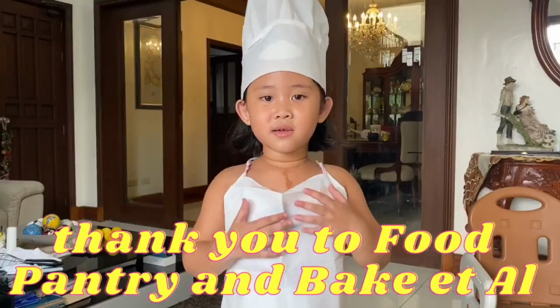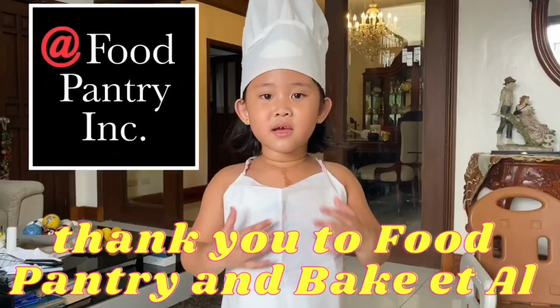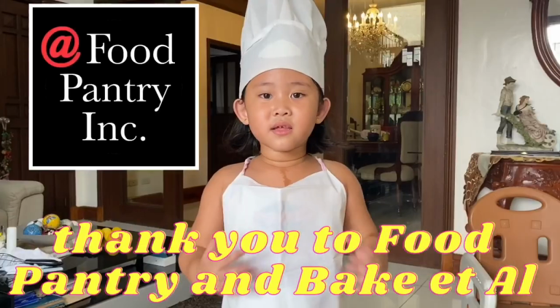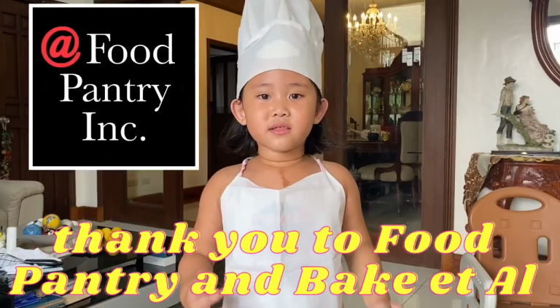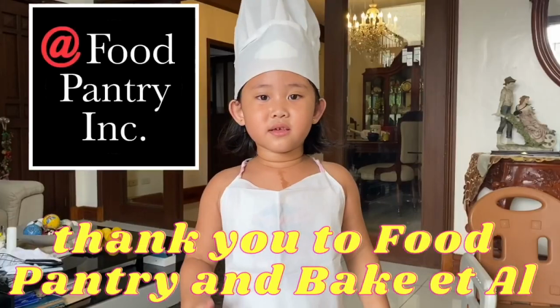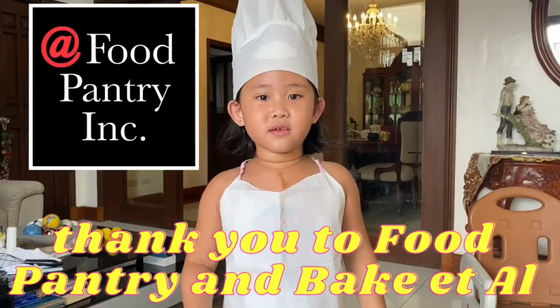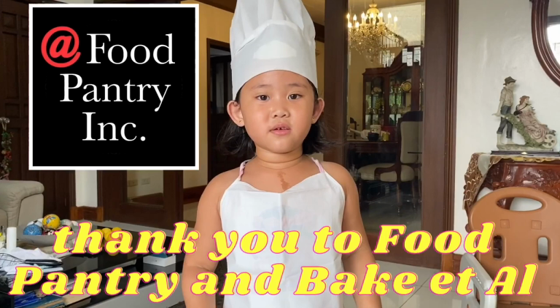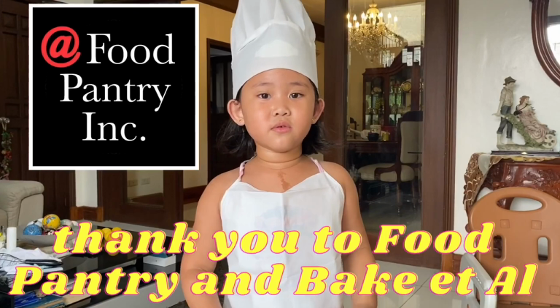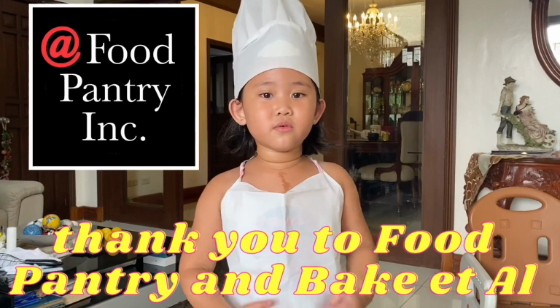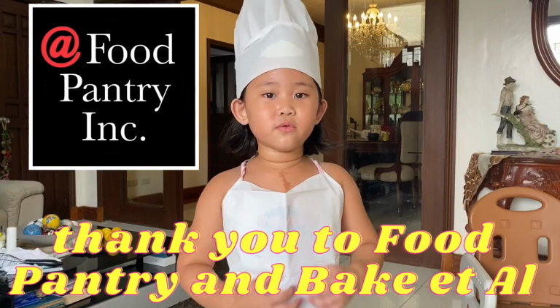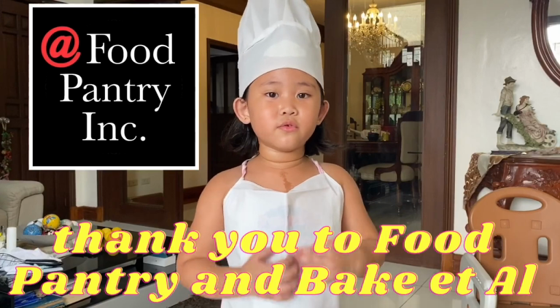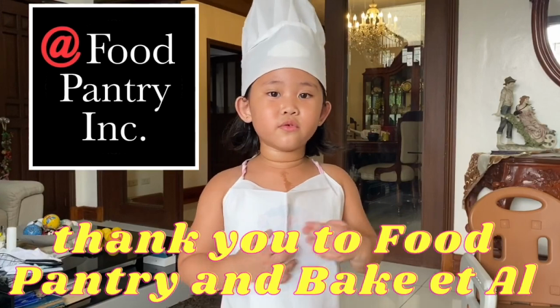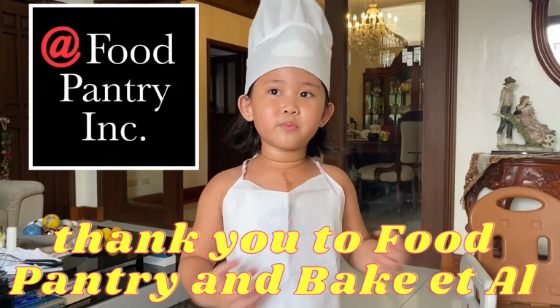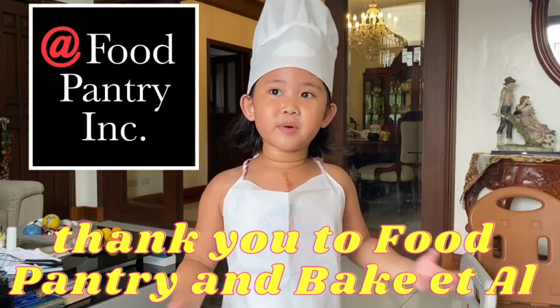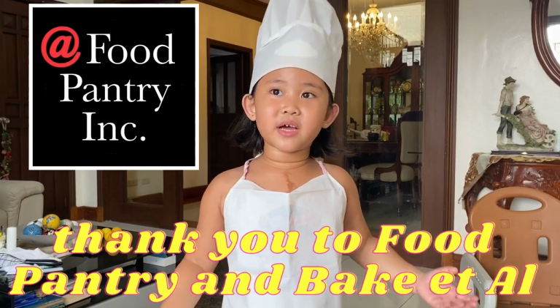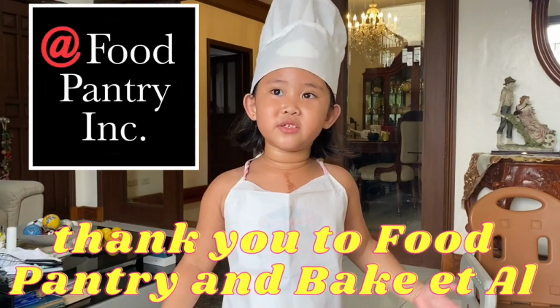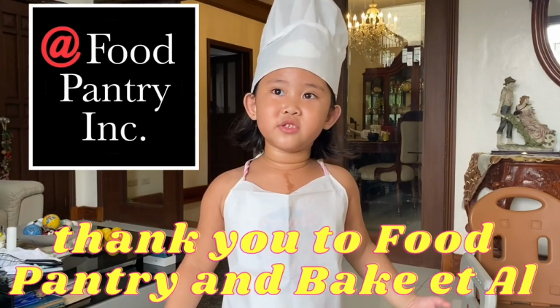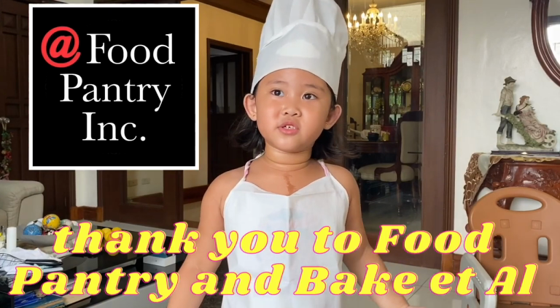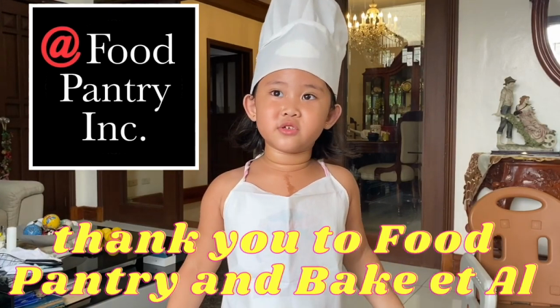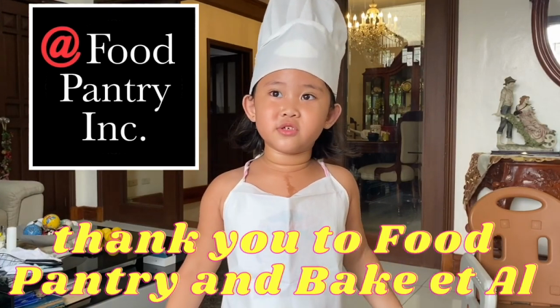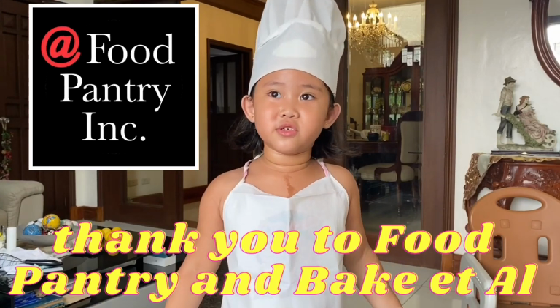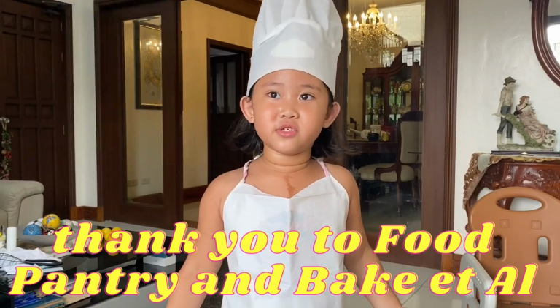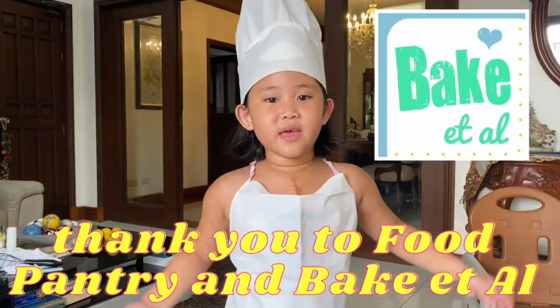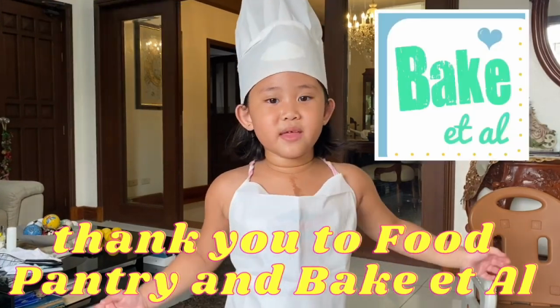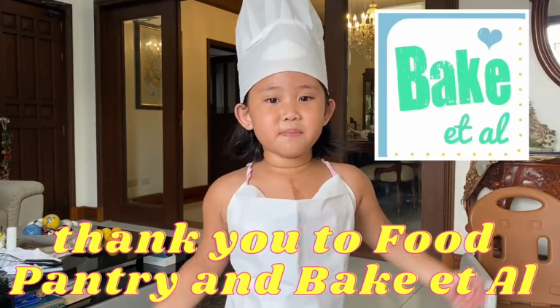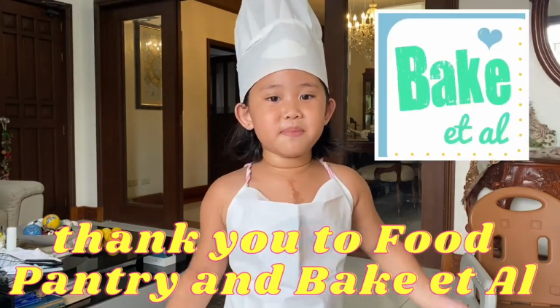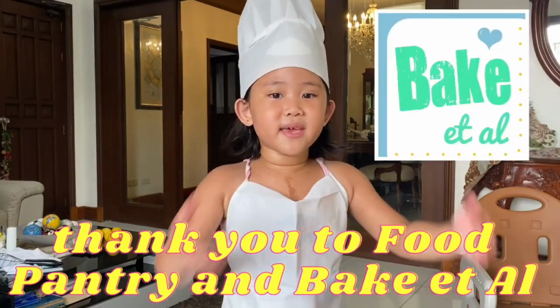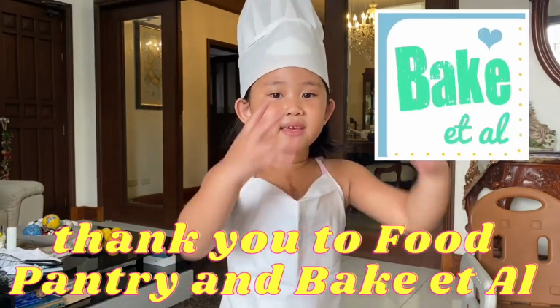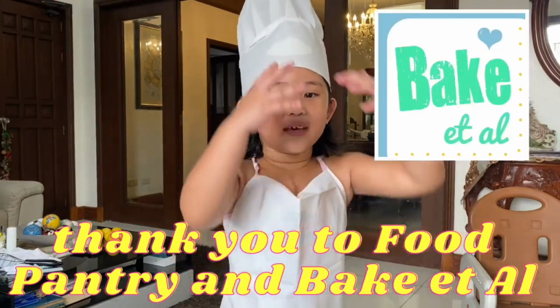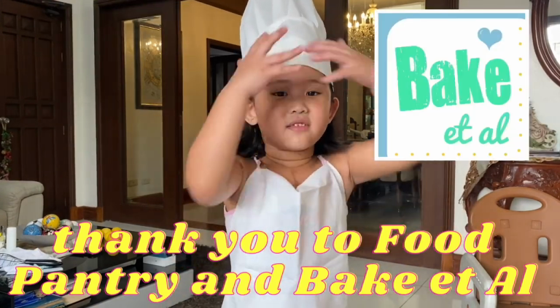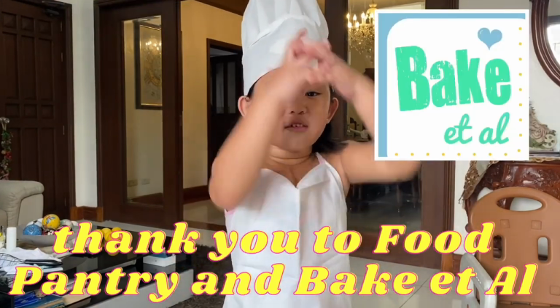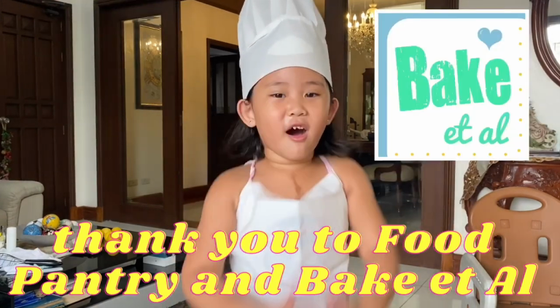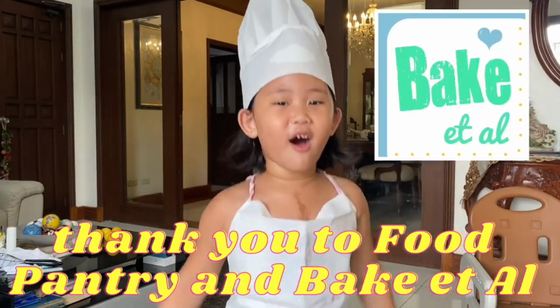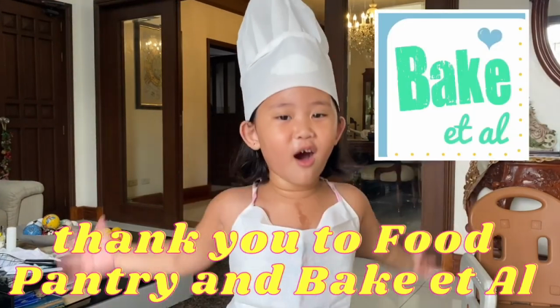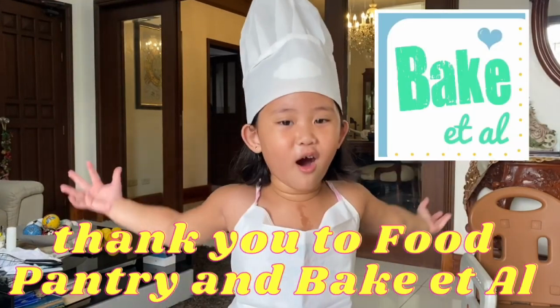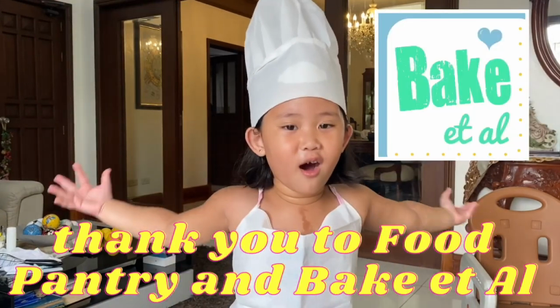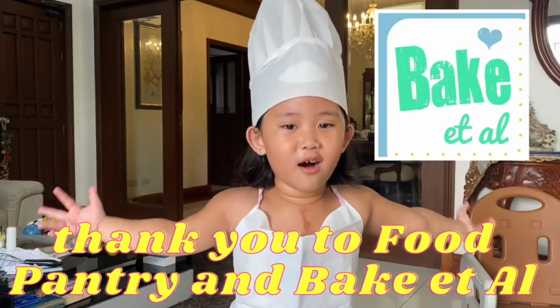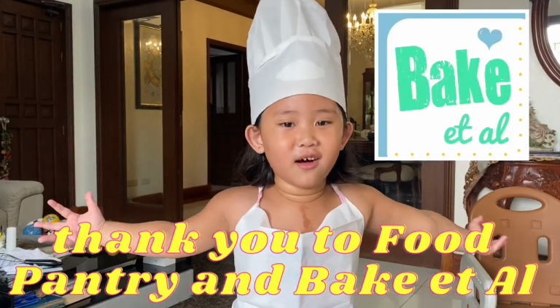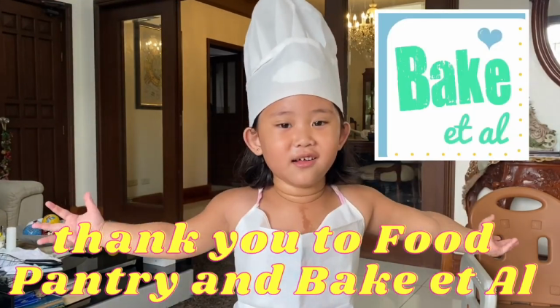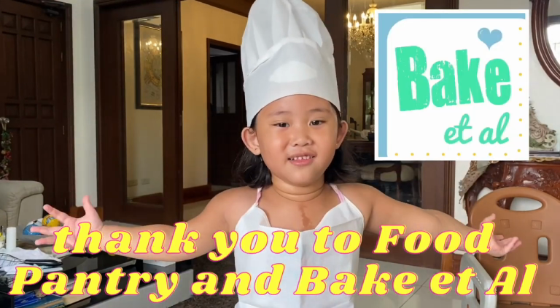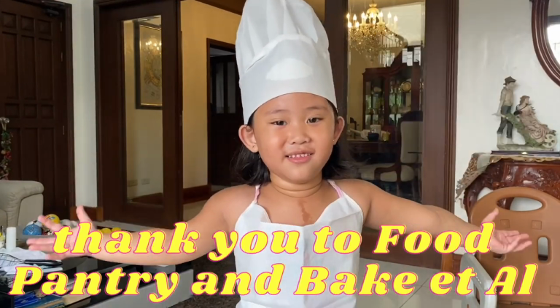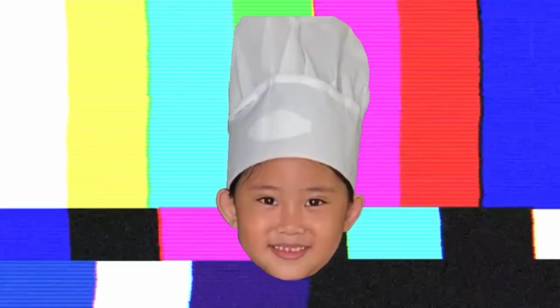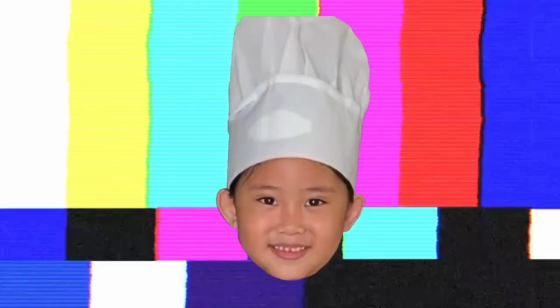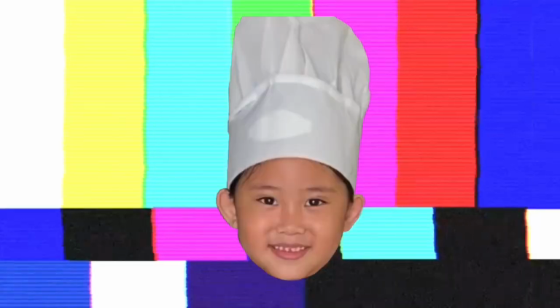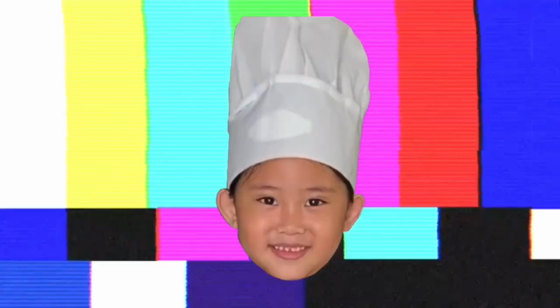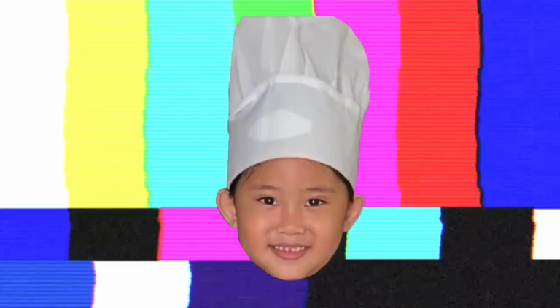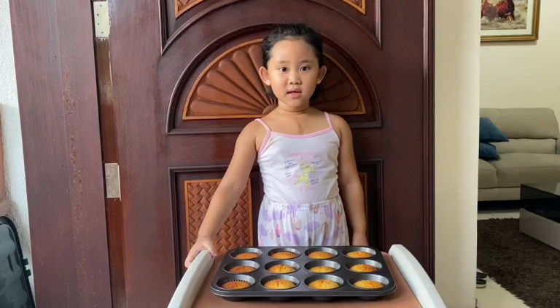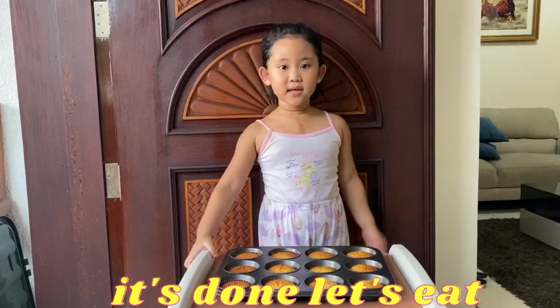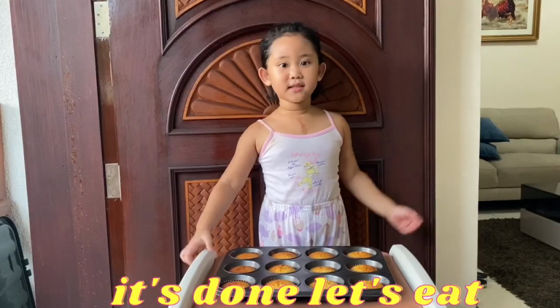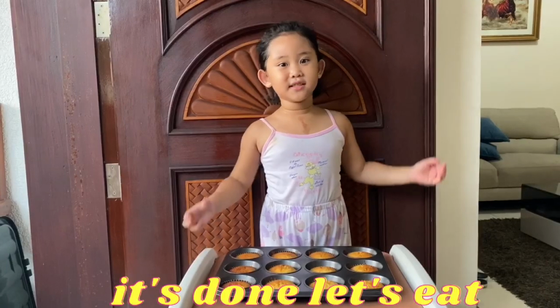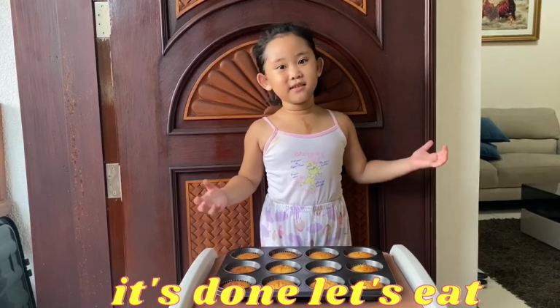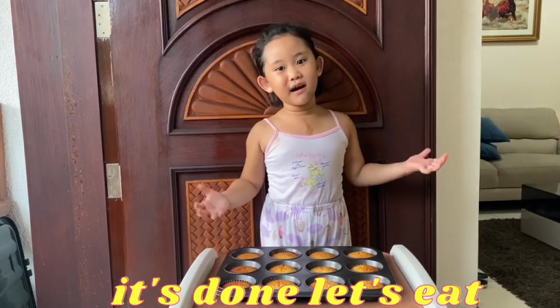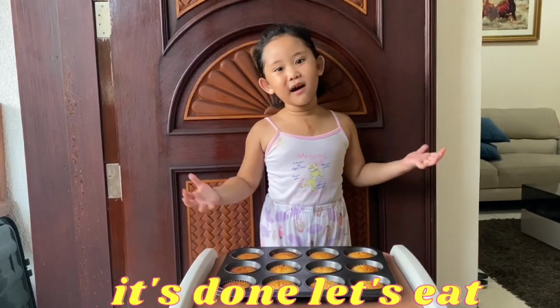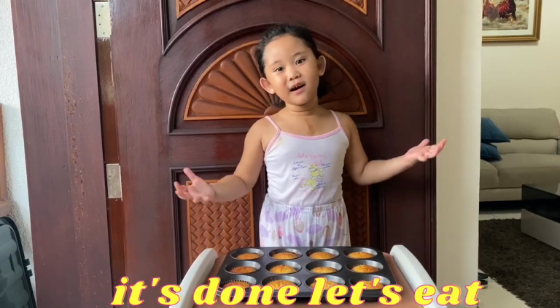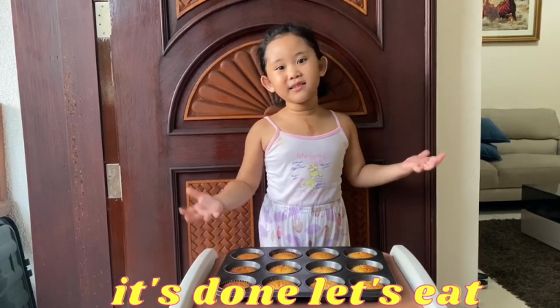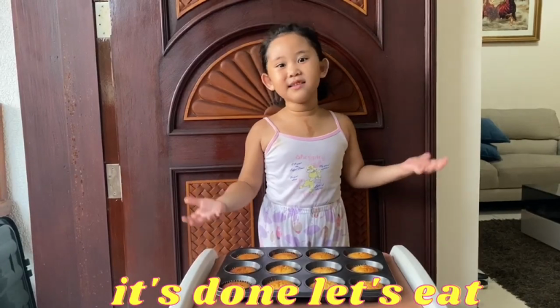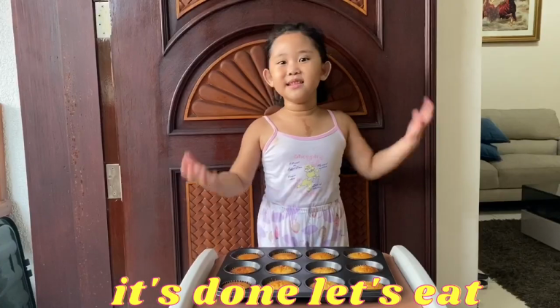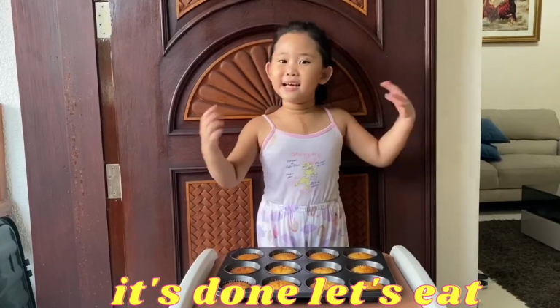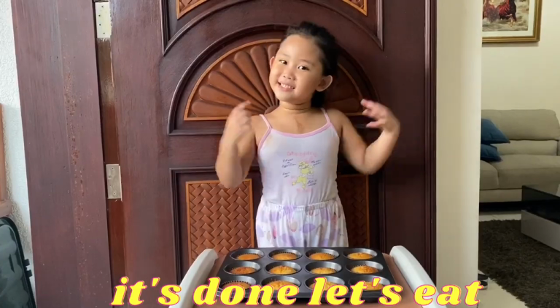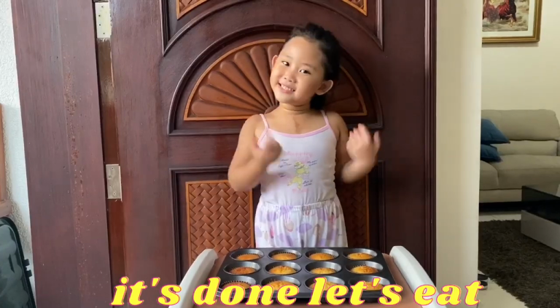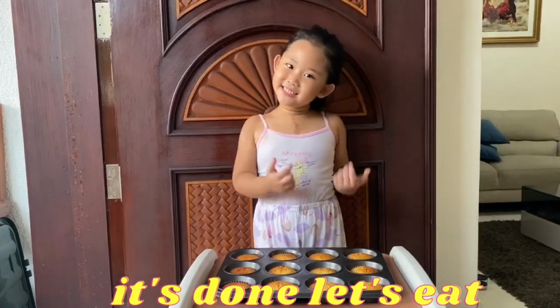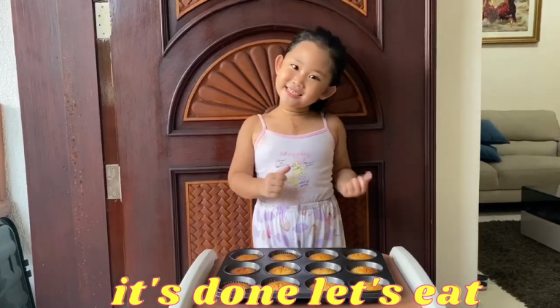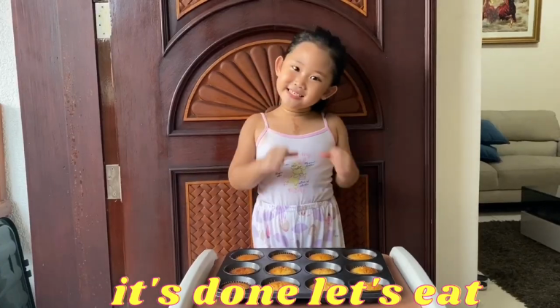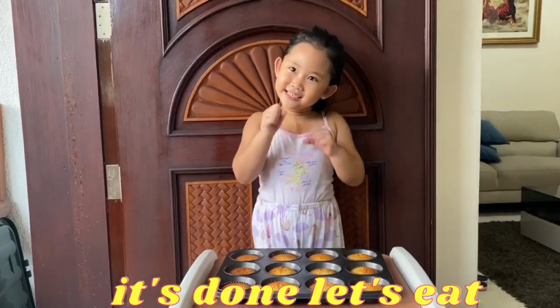Thank you to Food Pantry. Bake it all! It's done, let's eat!